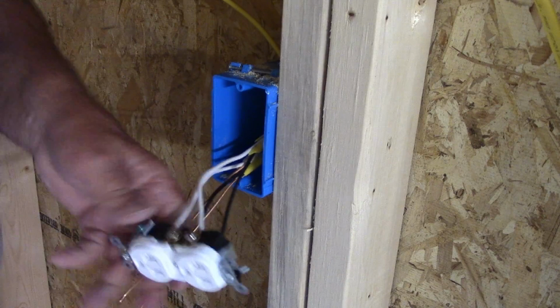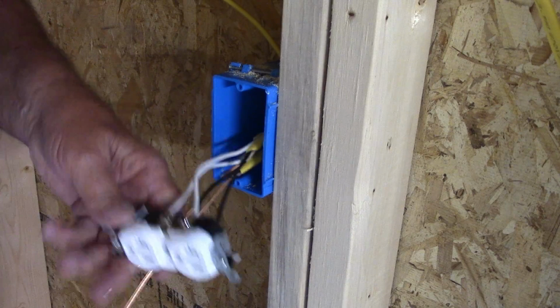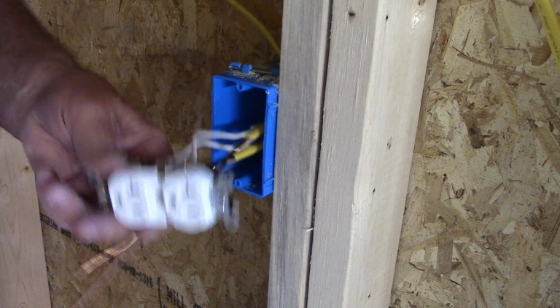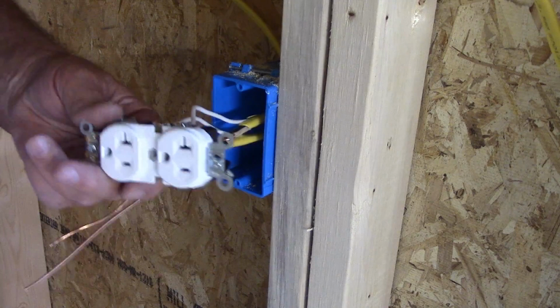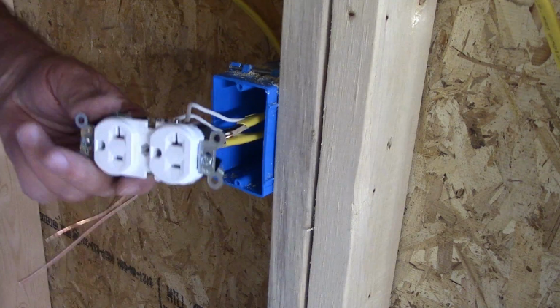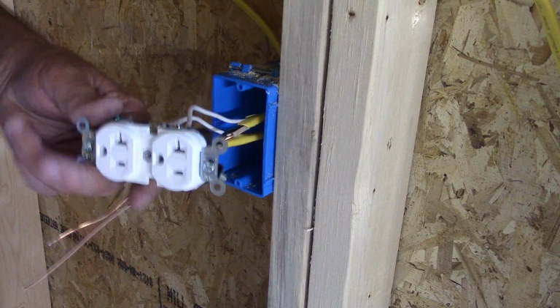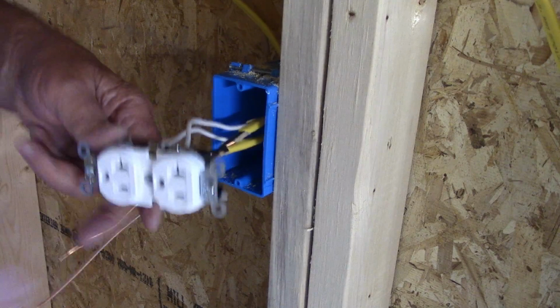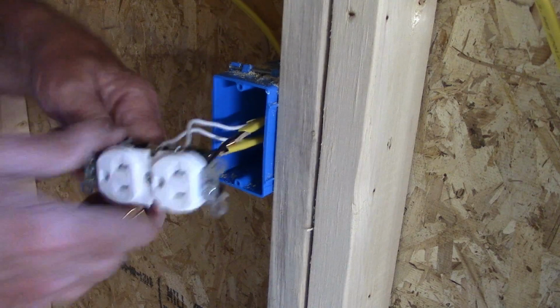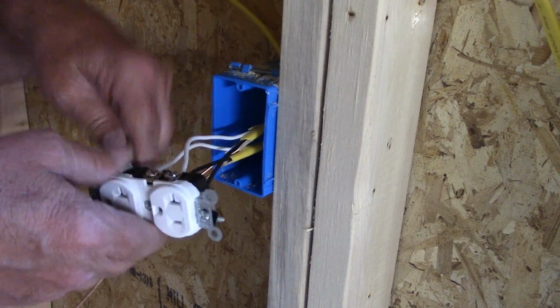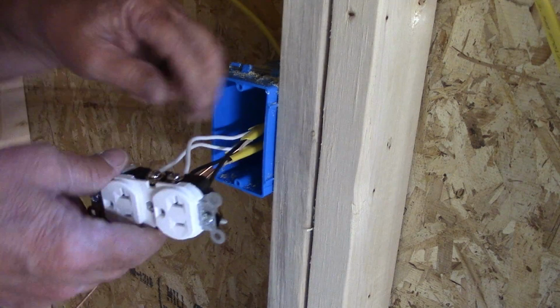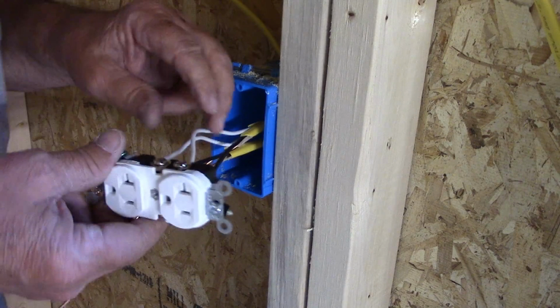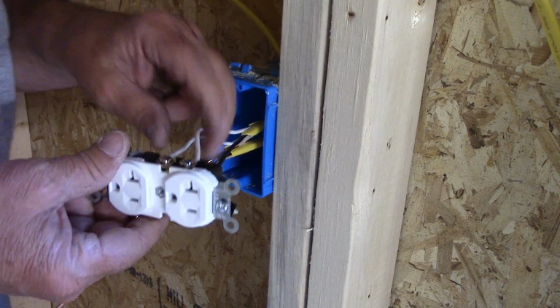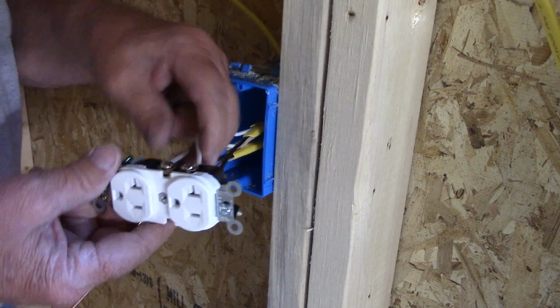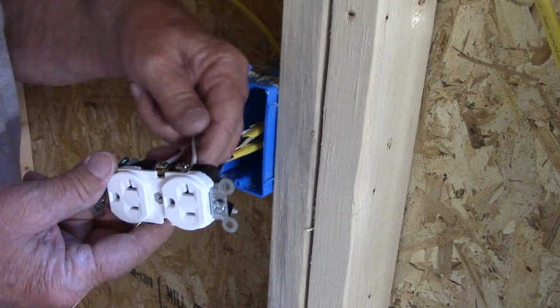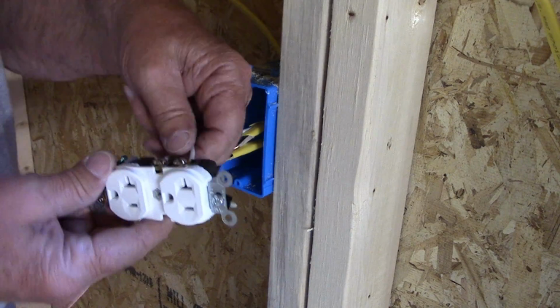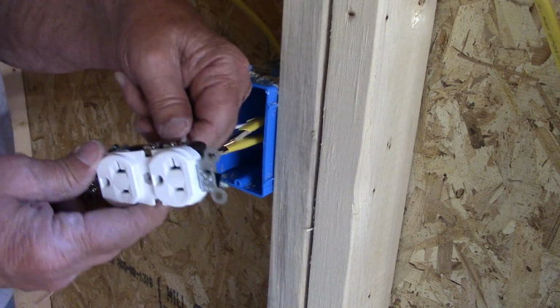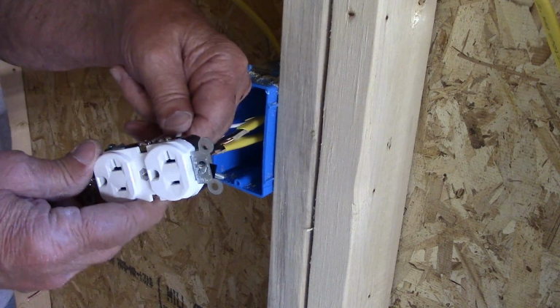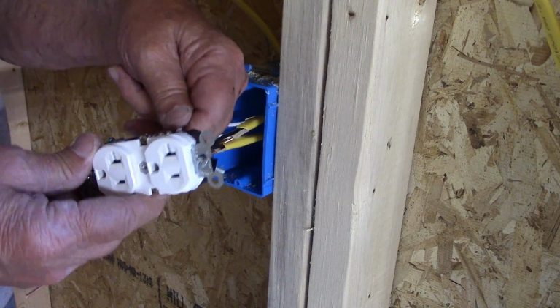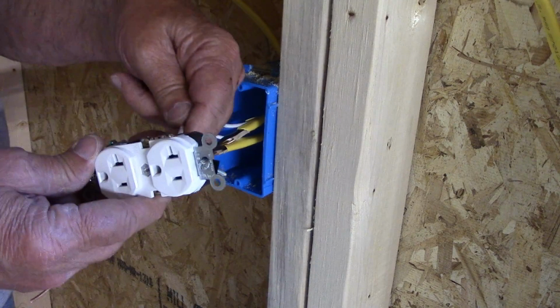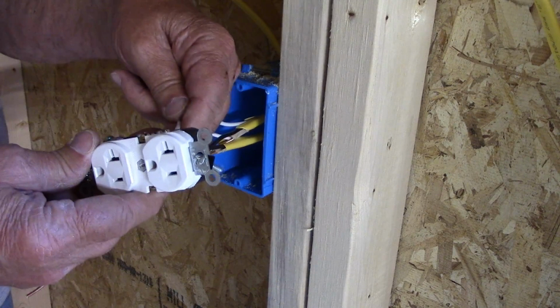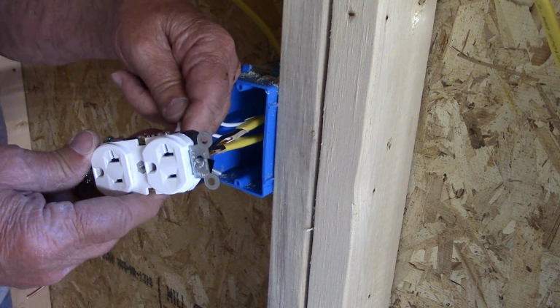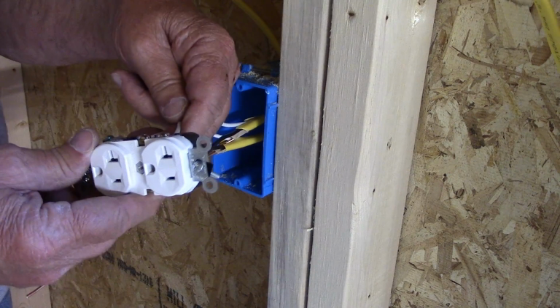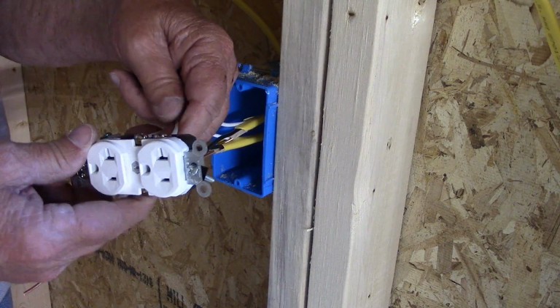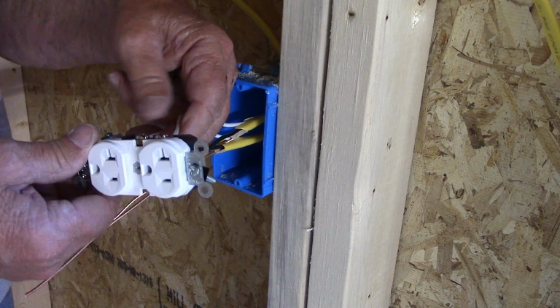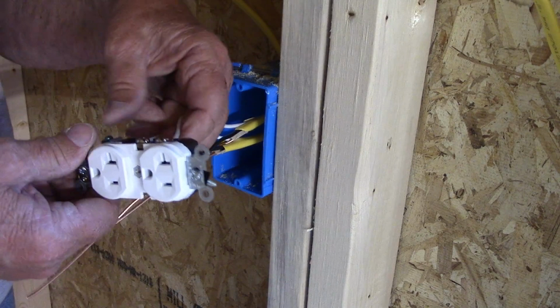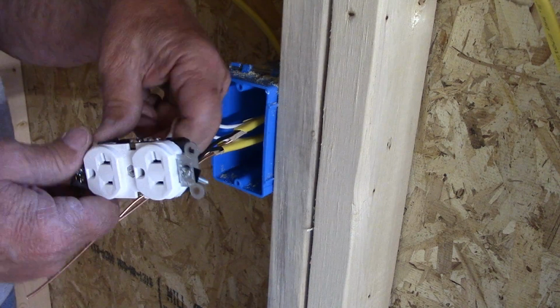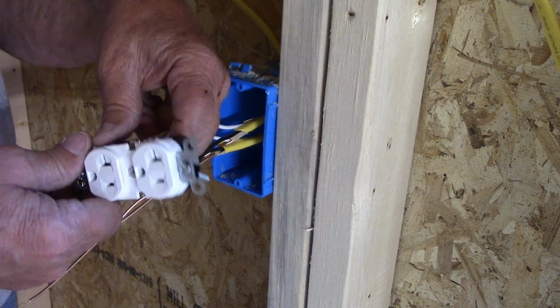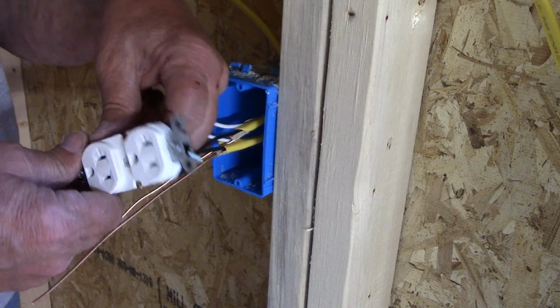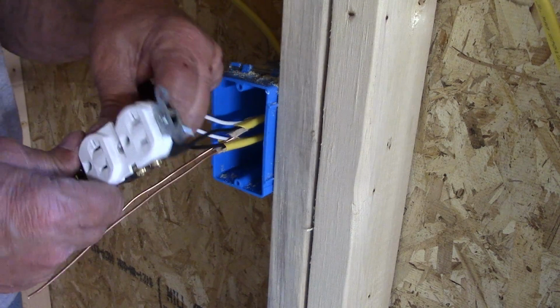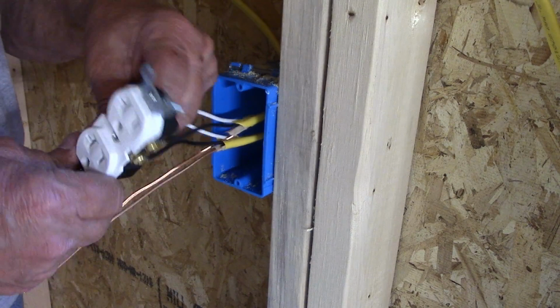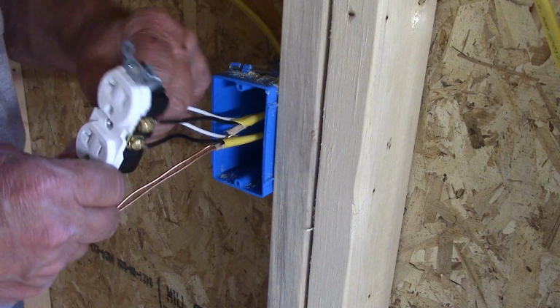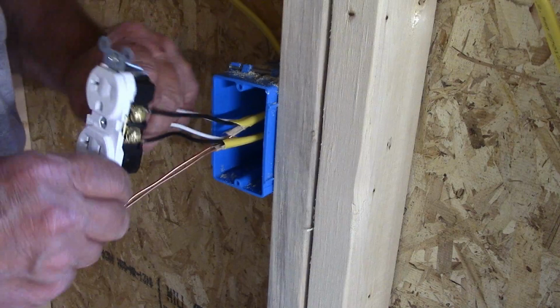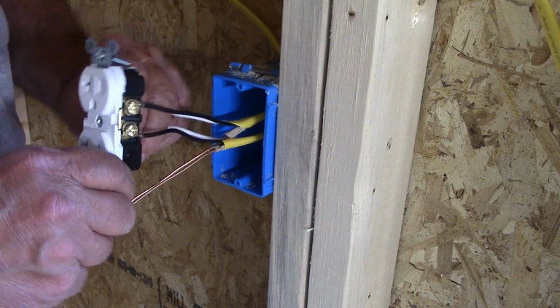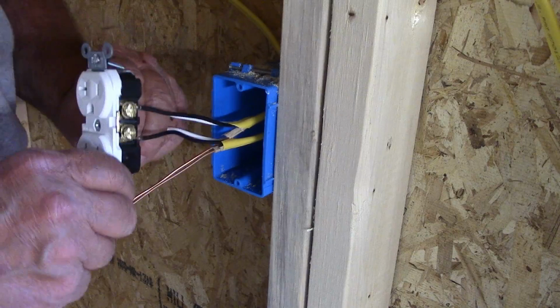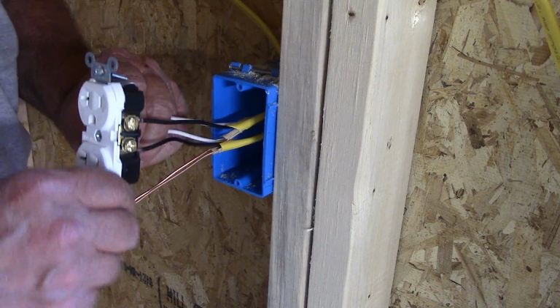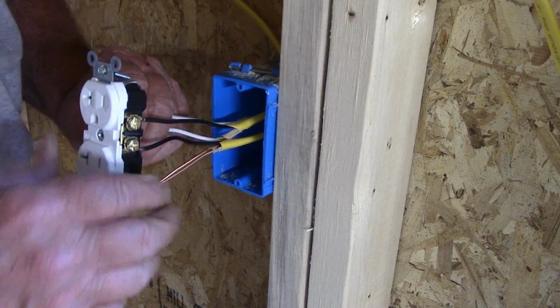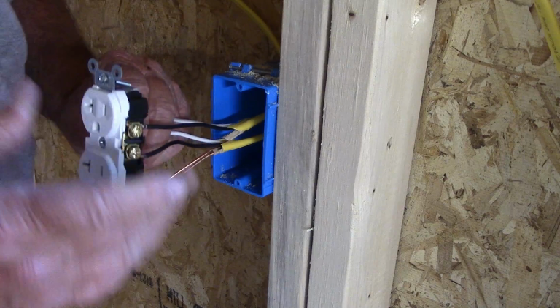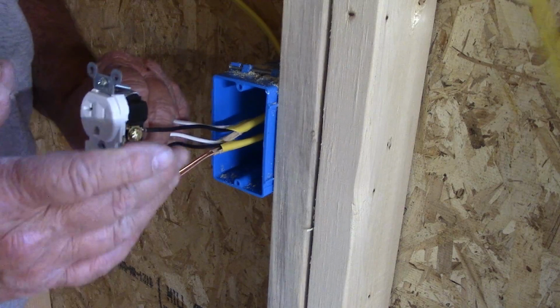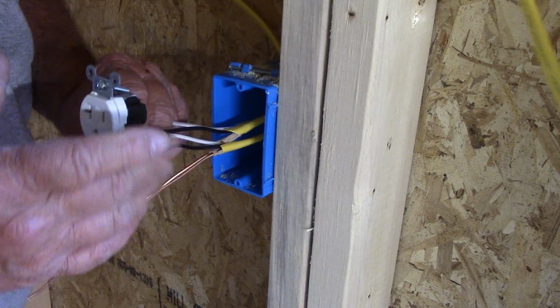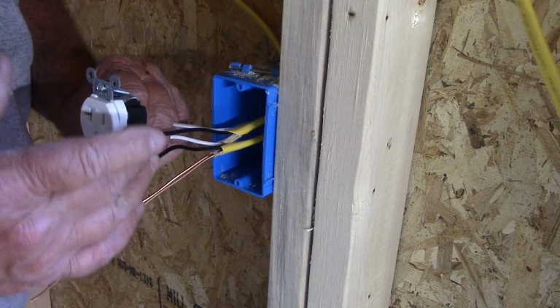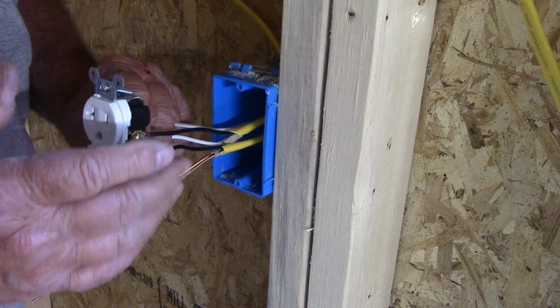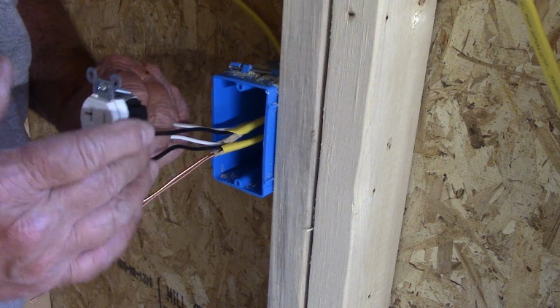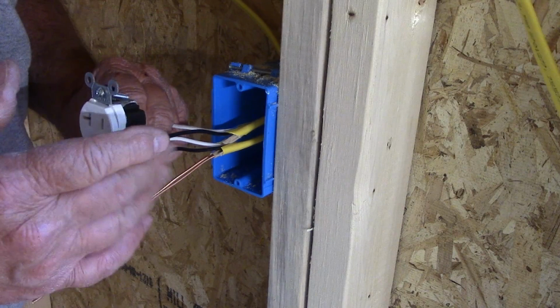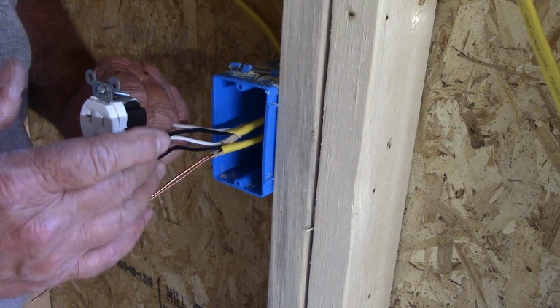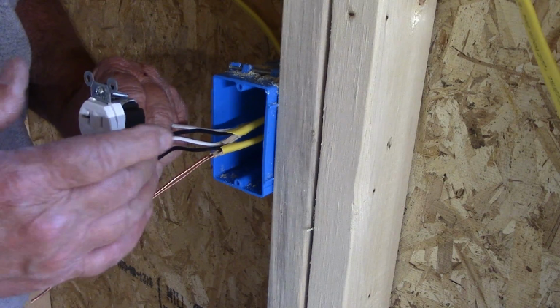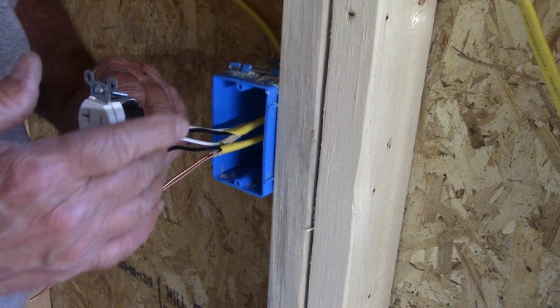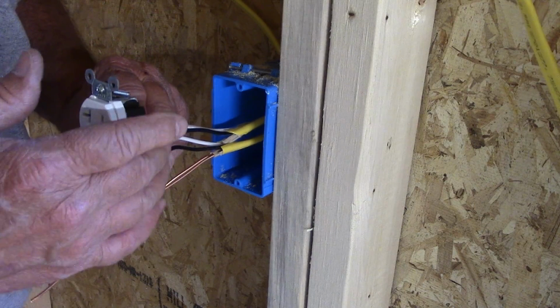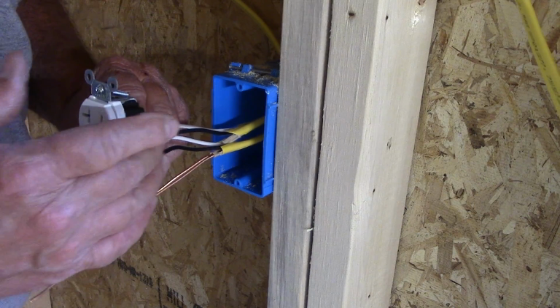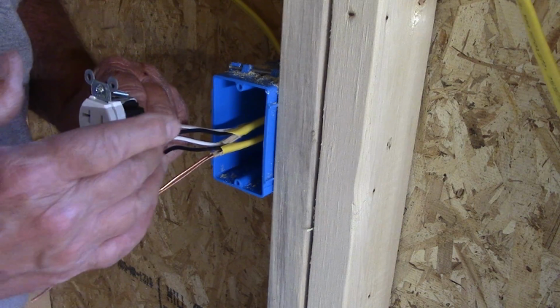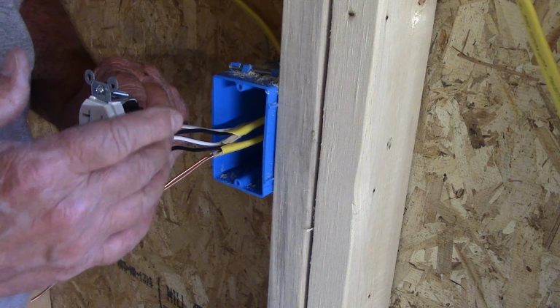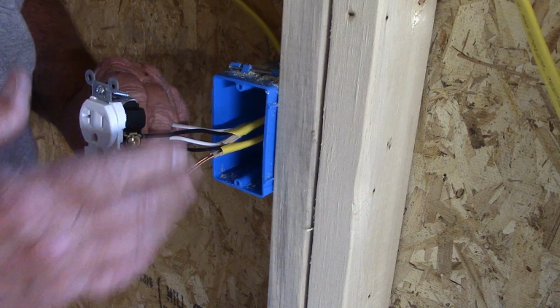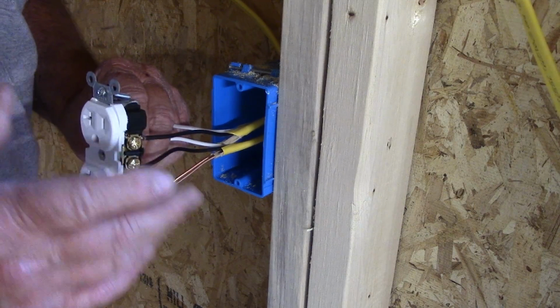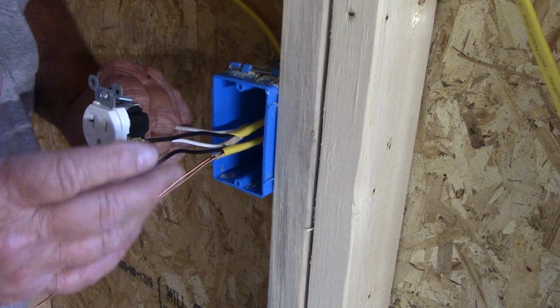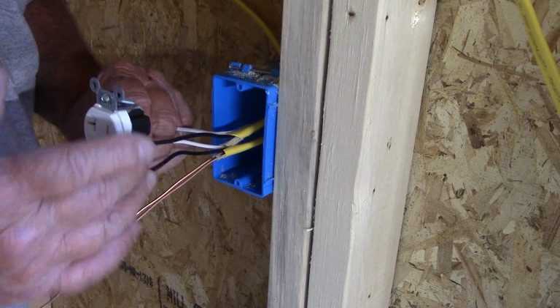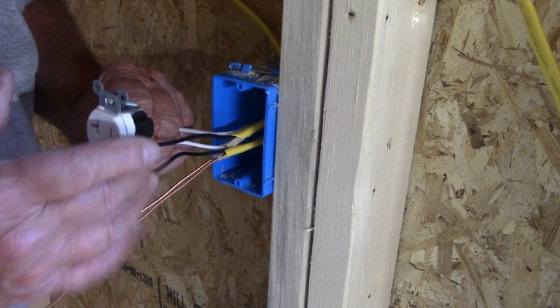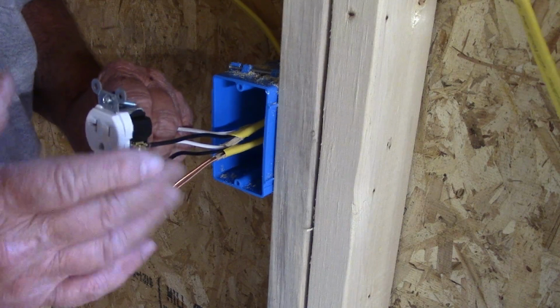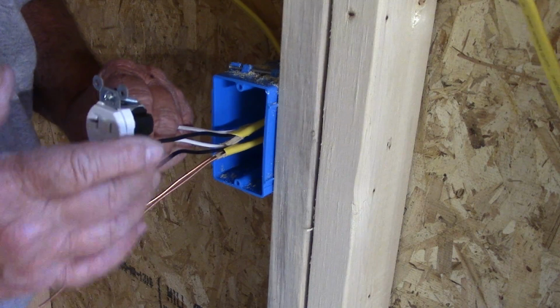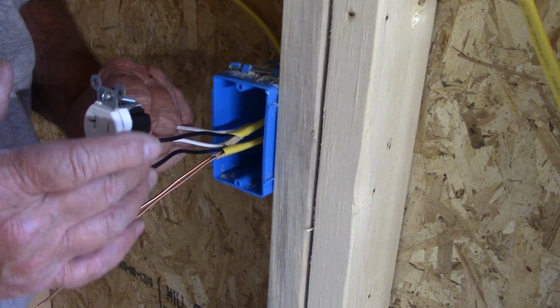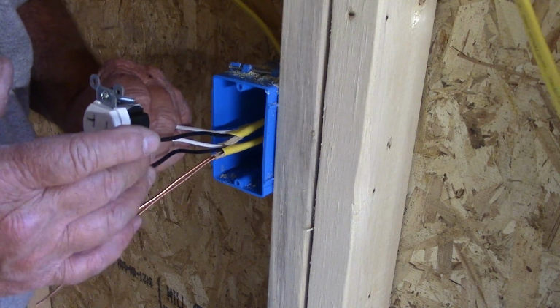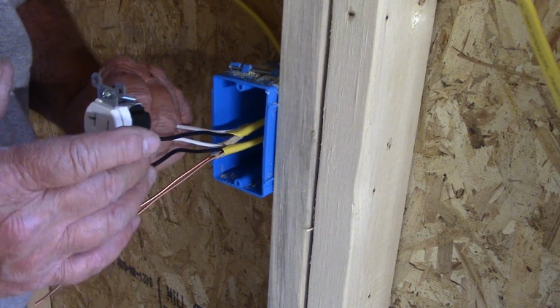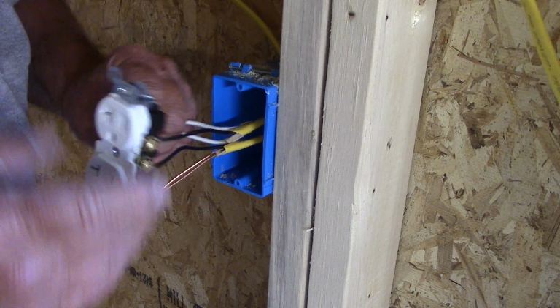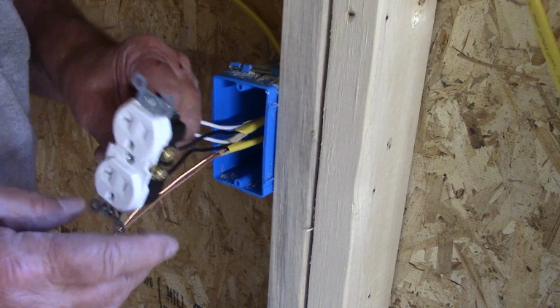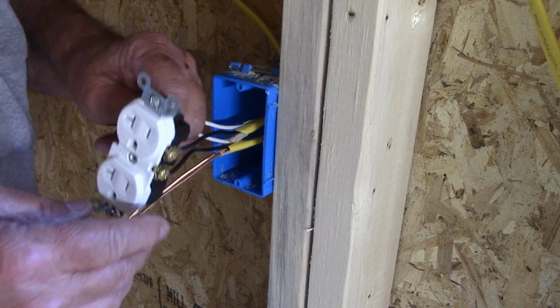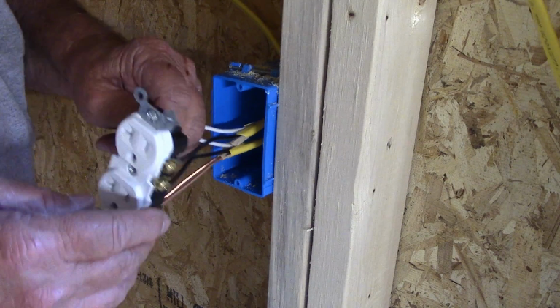That's got two neutrals on silver on the left, two black hot wires on the gold on the right.